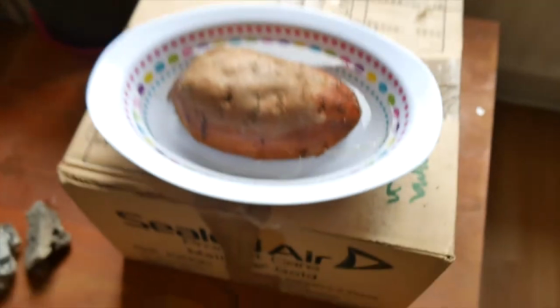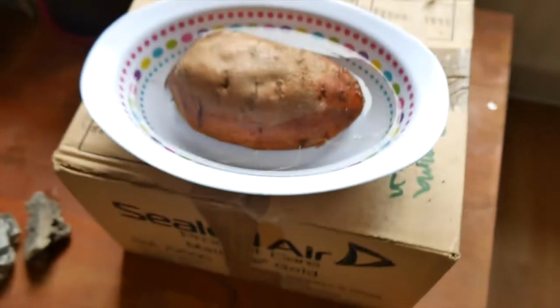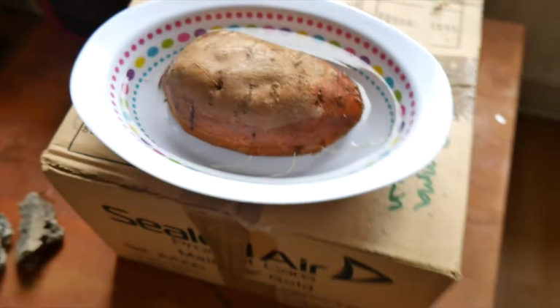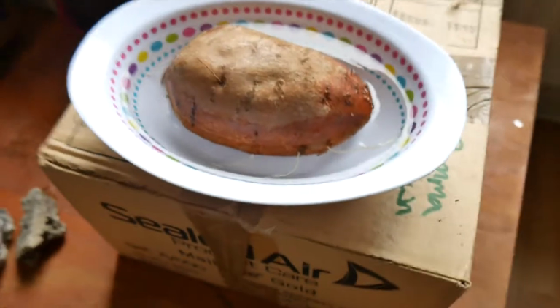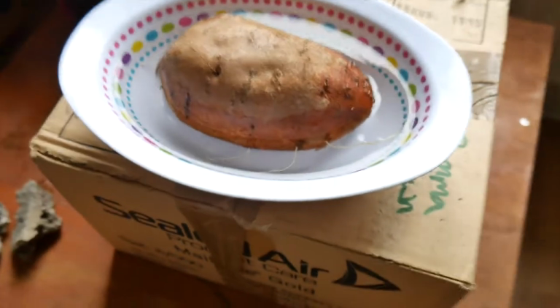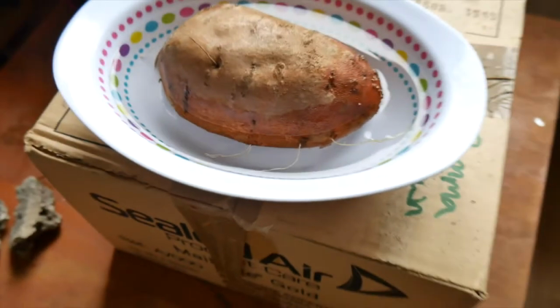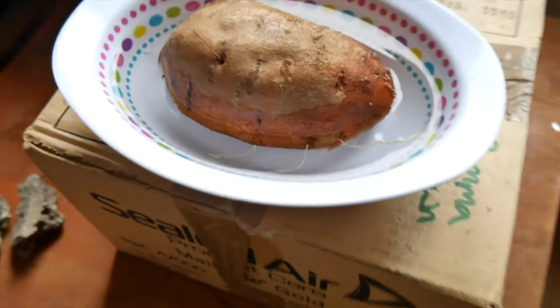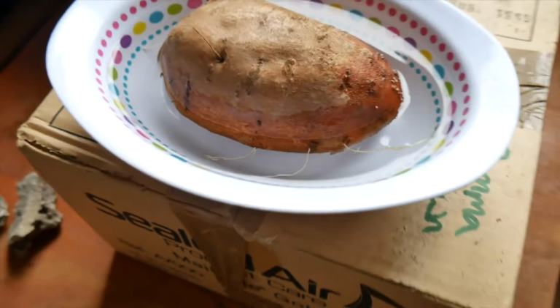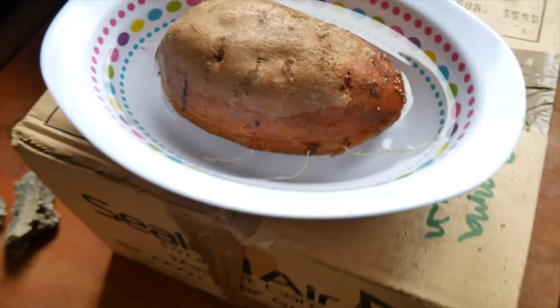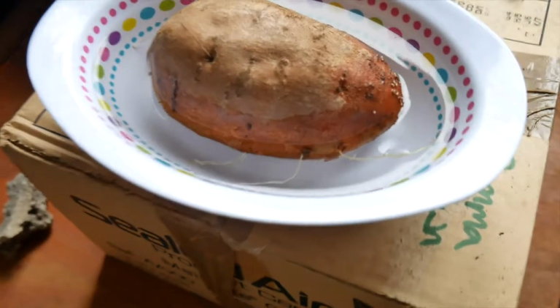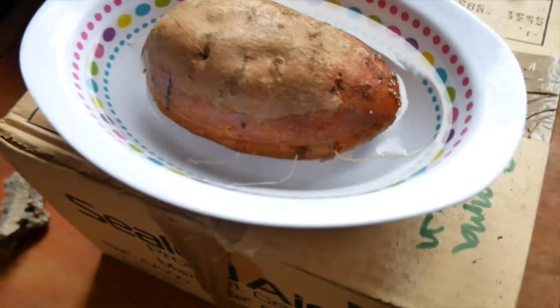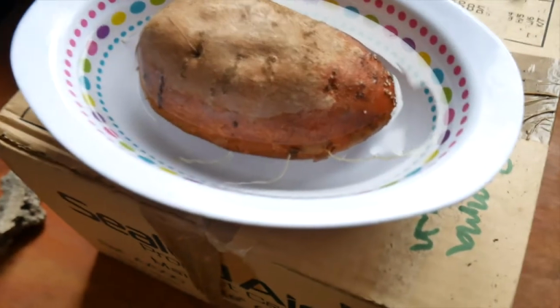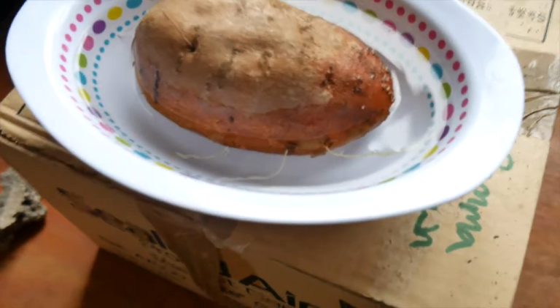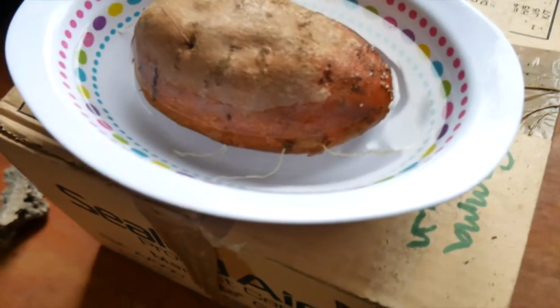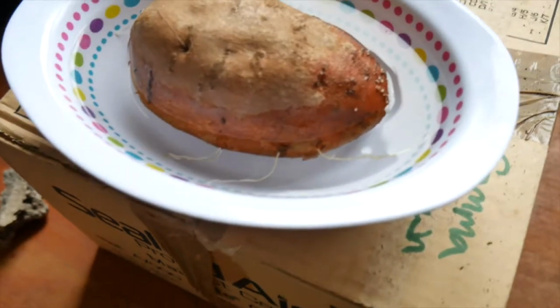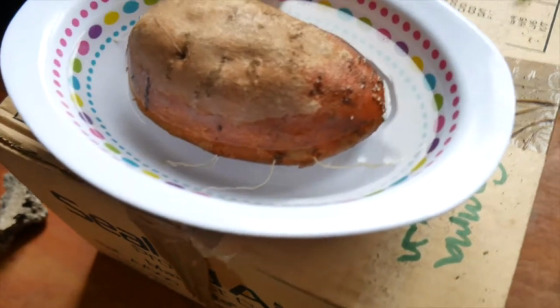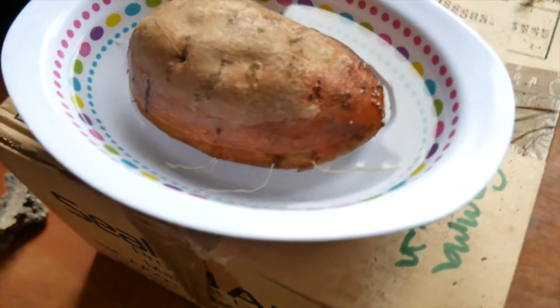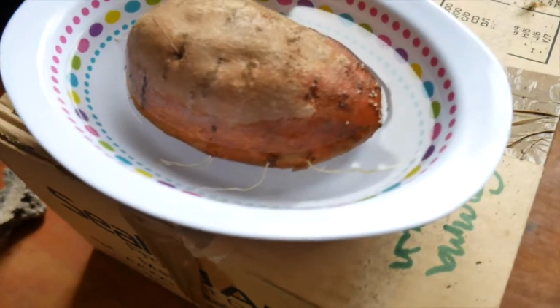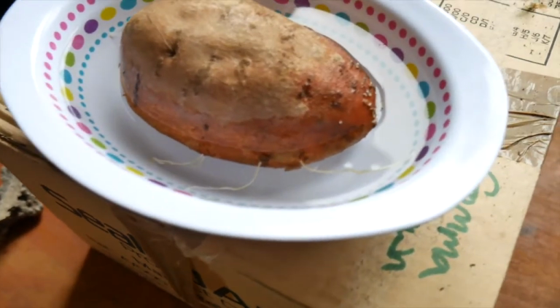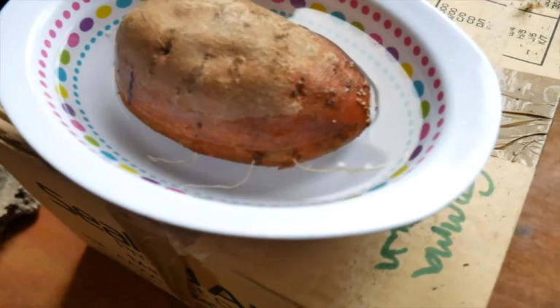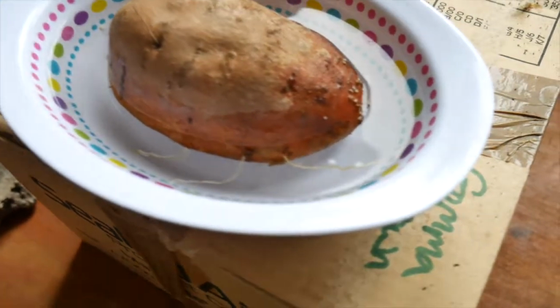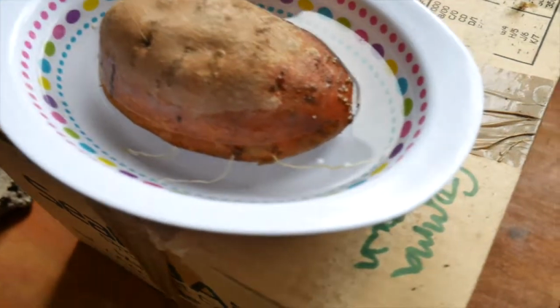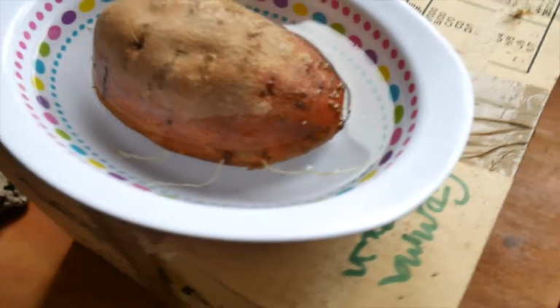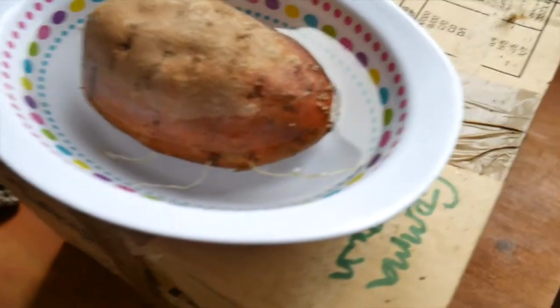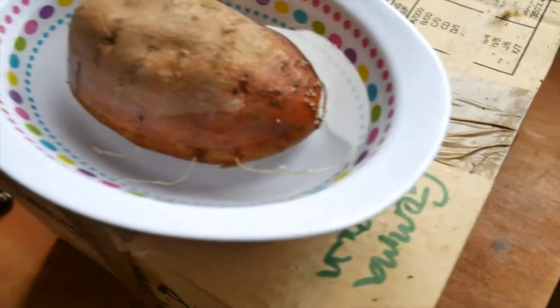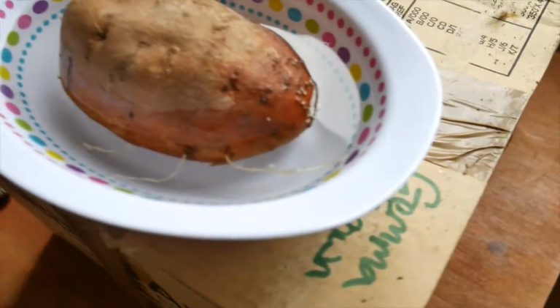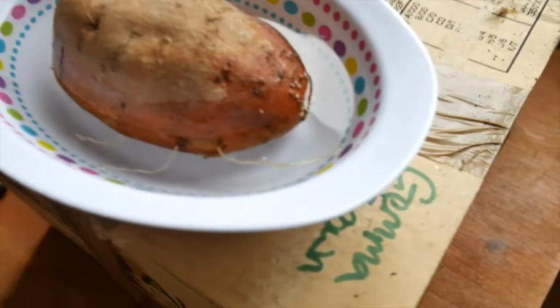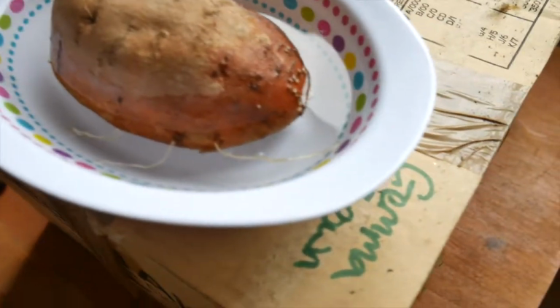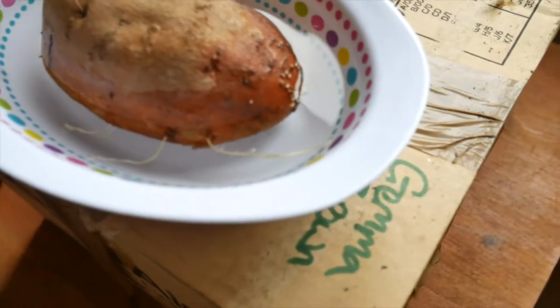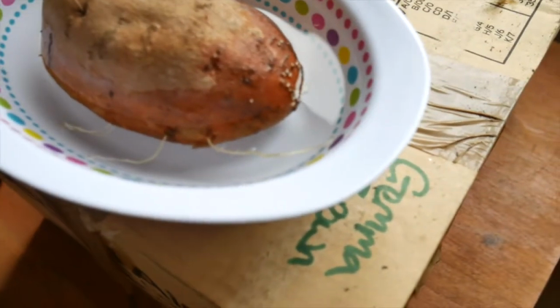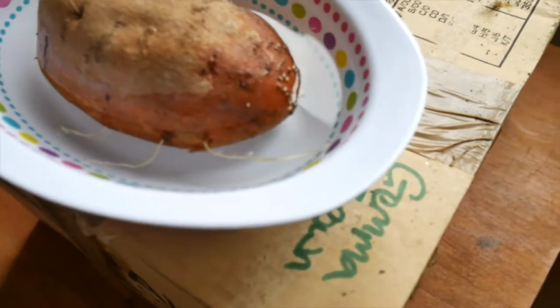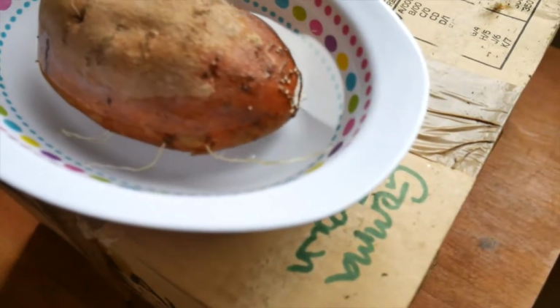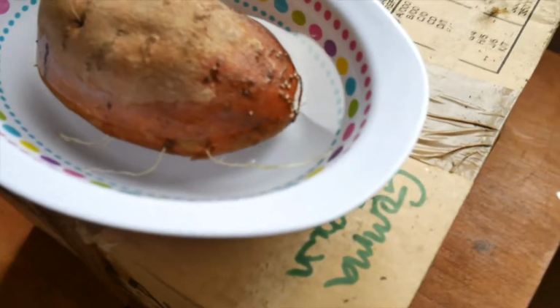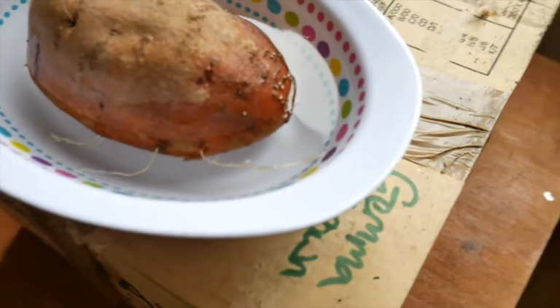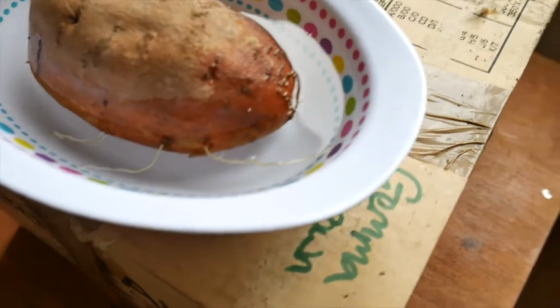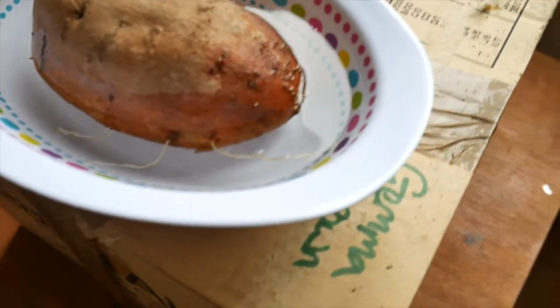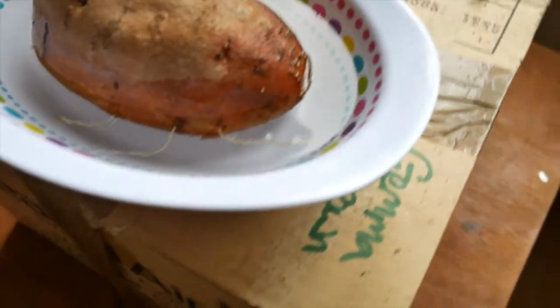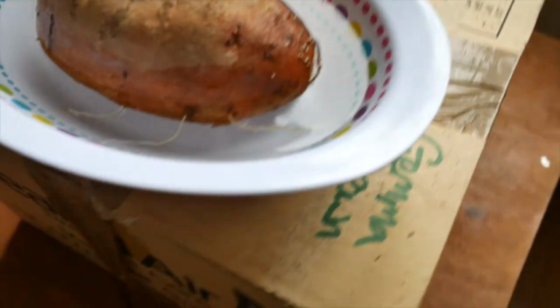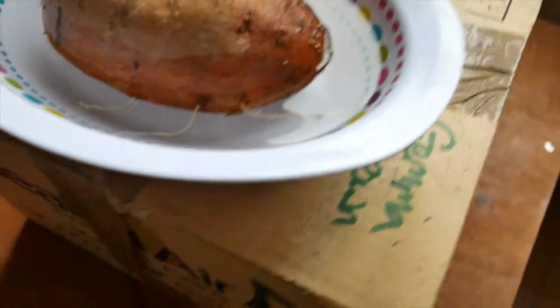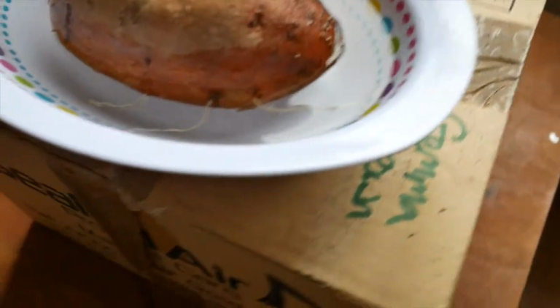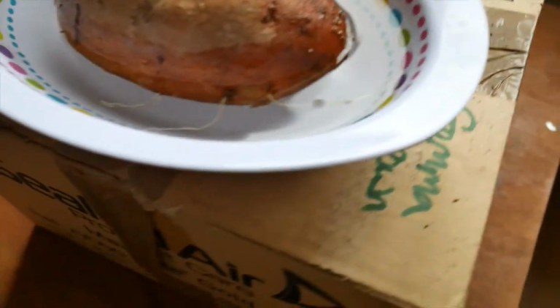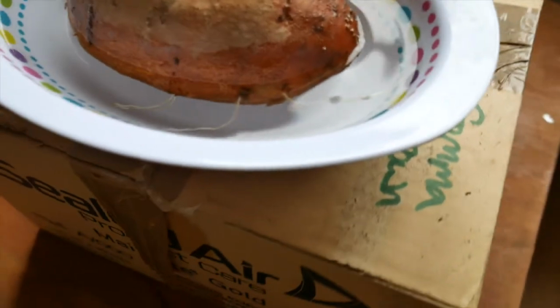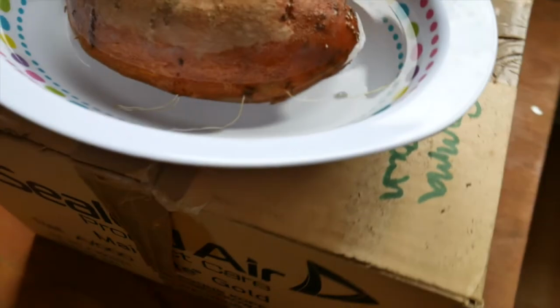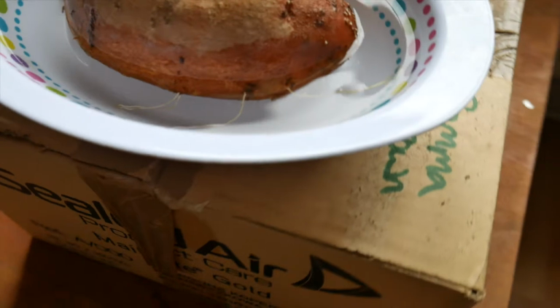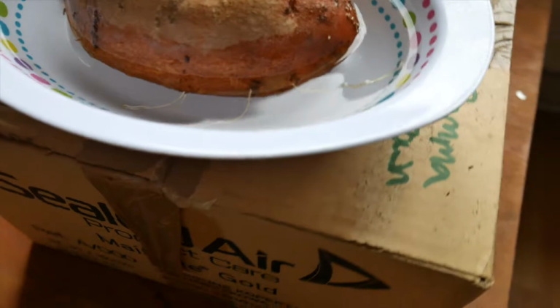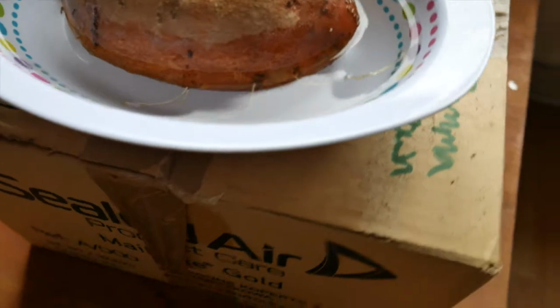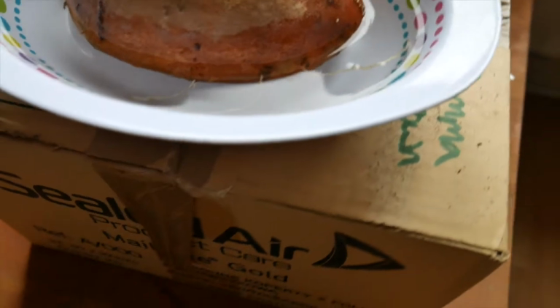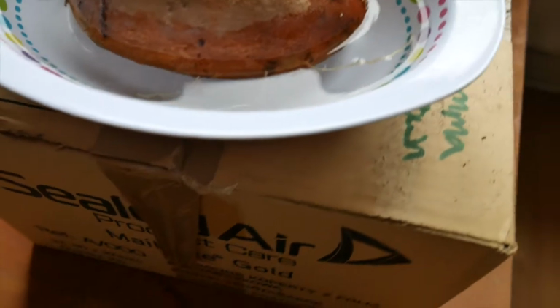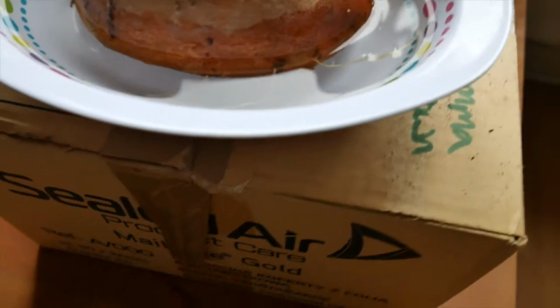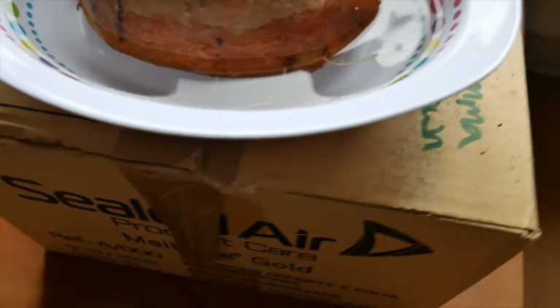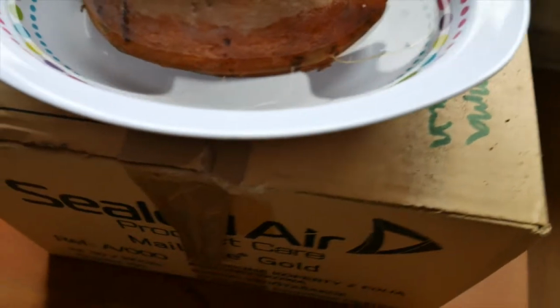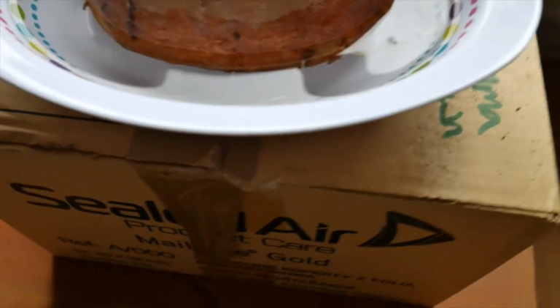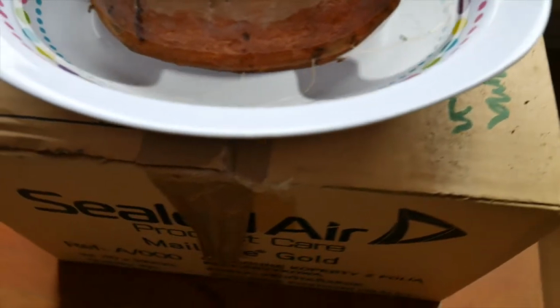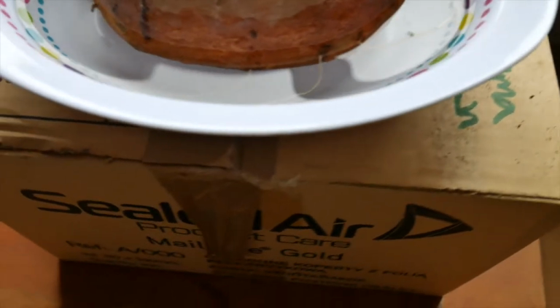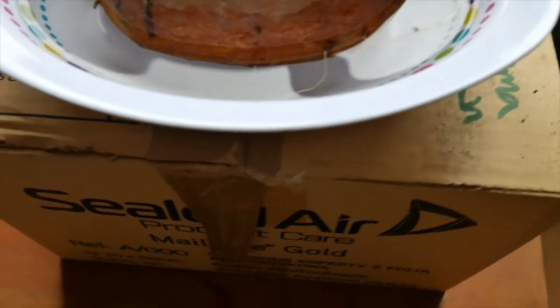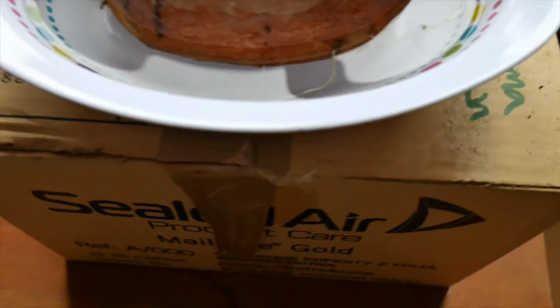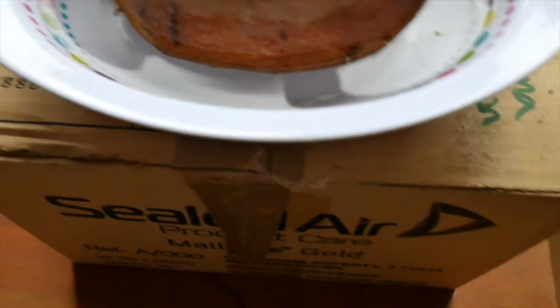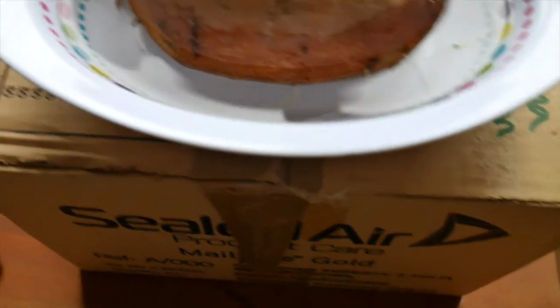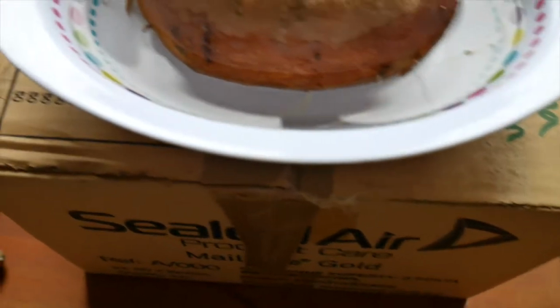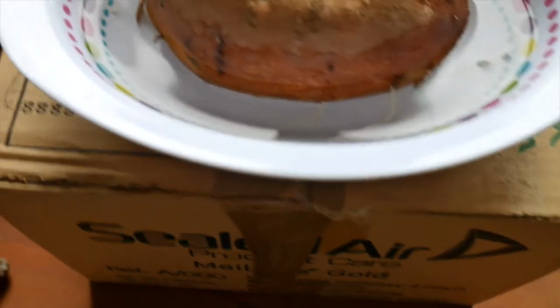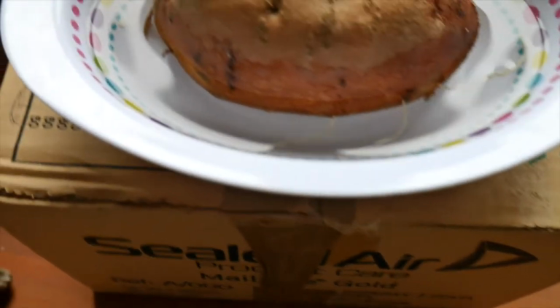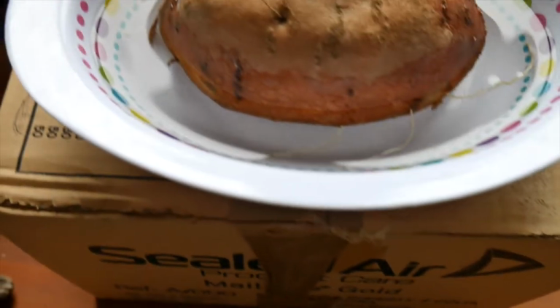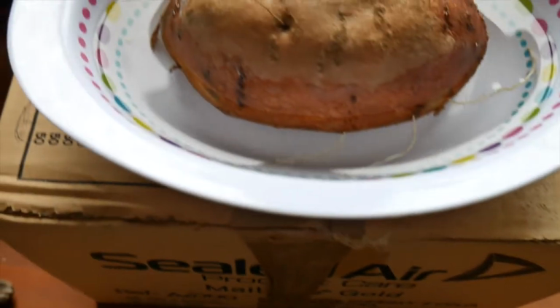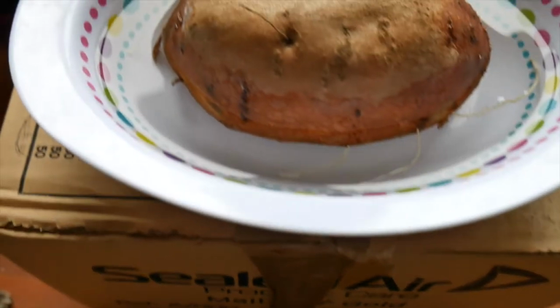I am starting my sweet potato plant again for the umpteenth time — wish me luck.